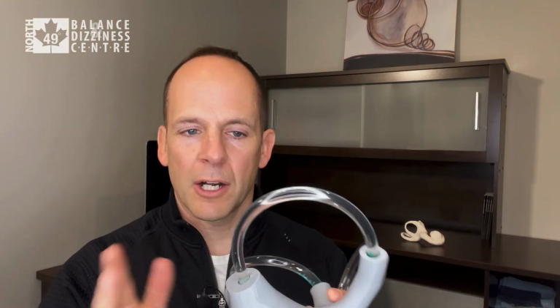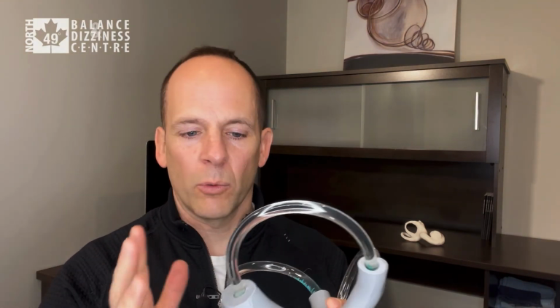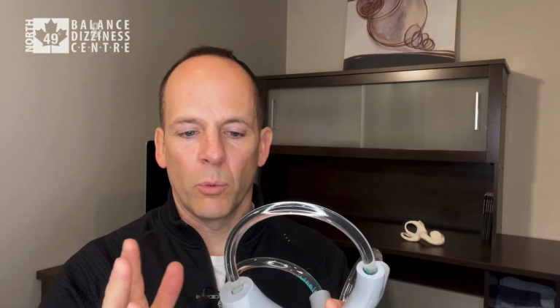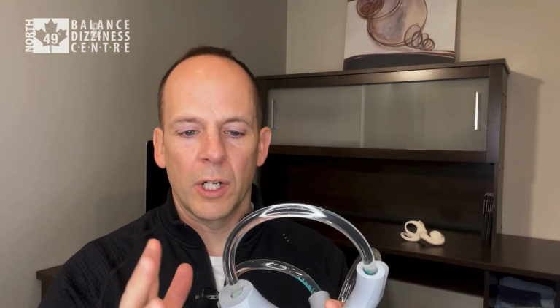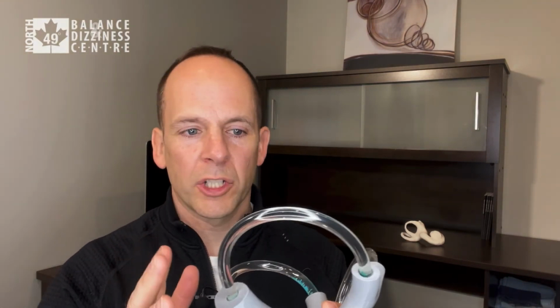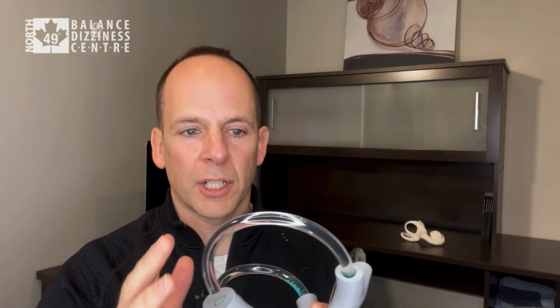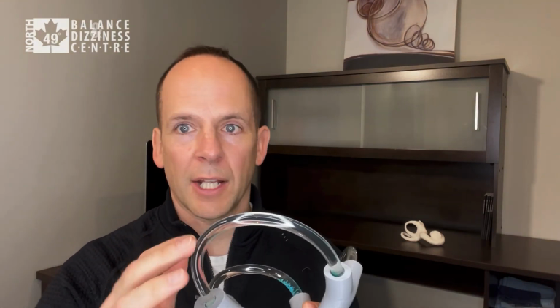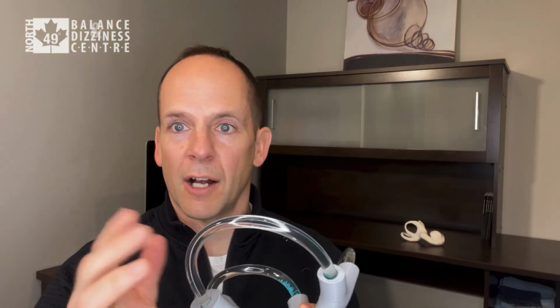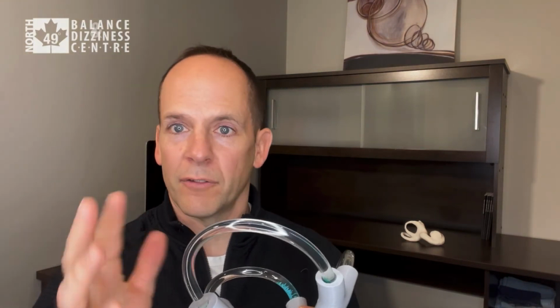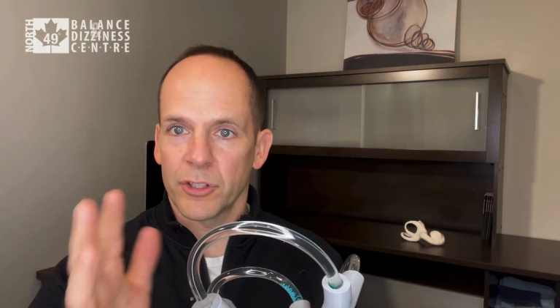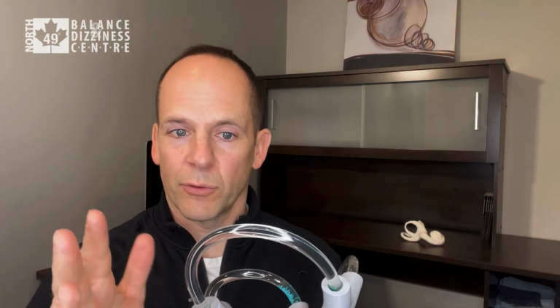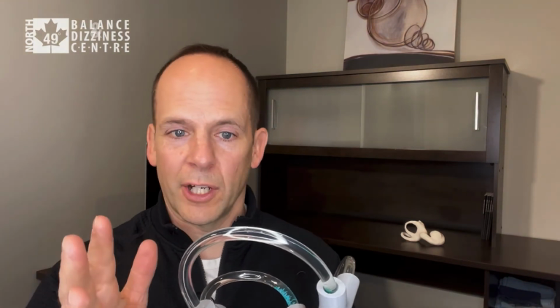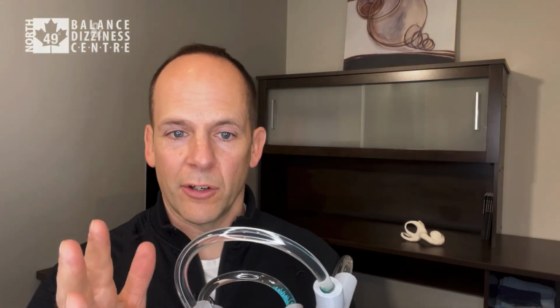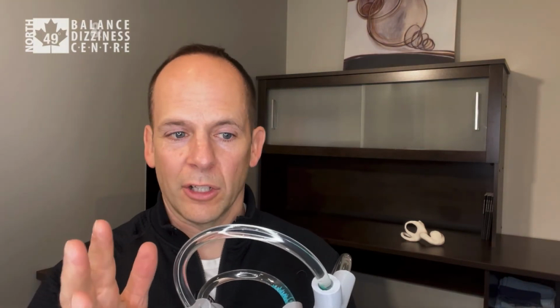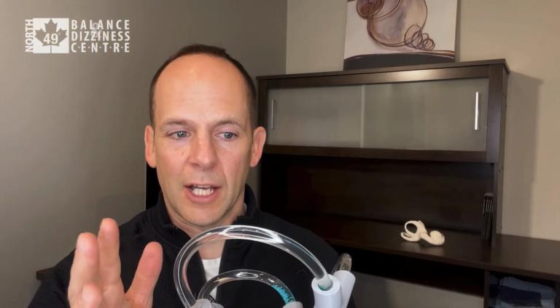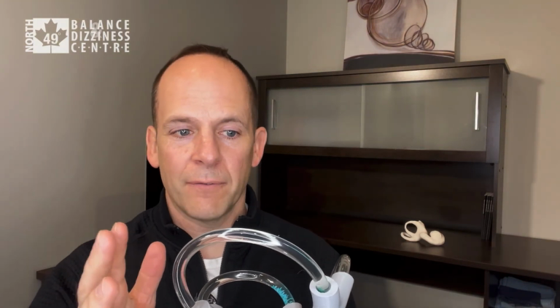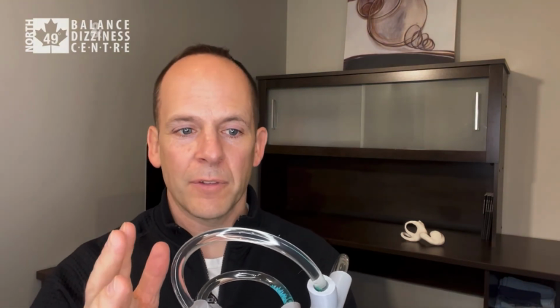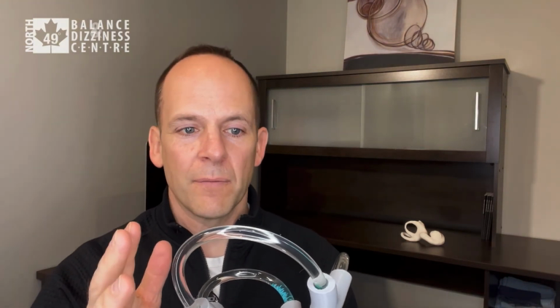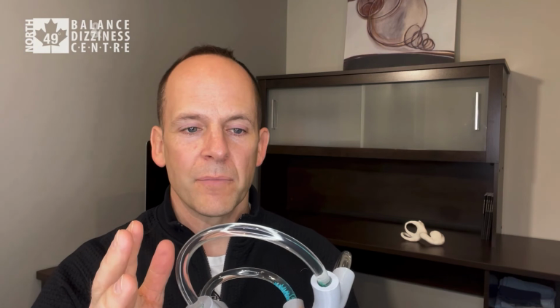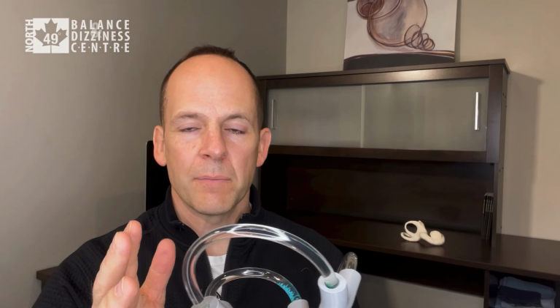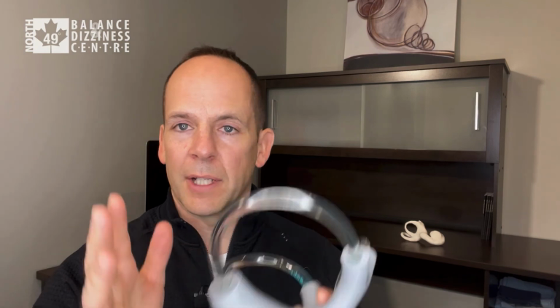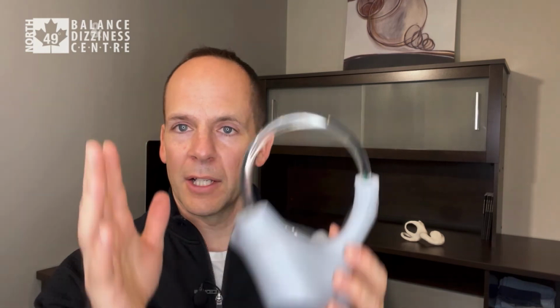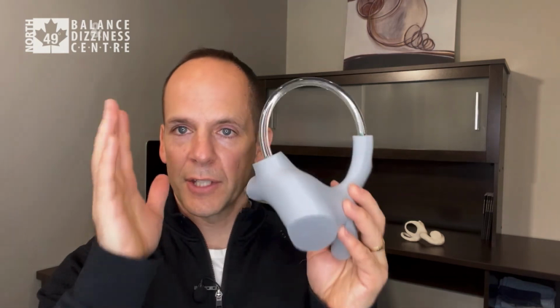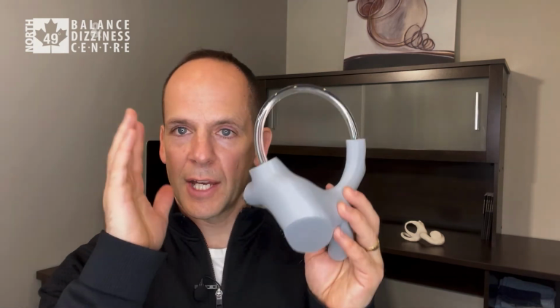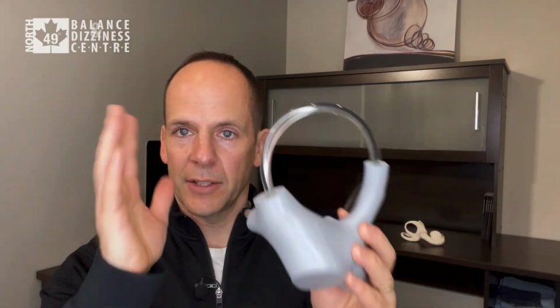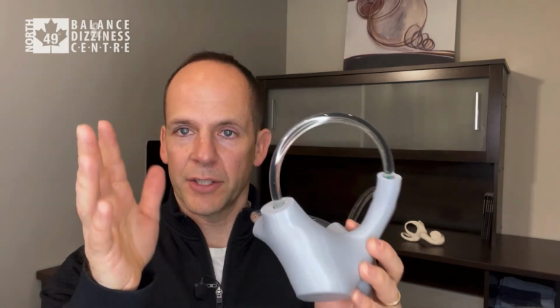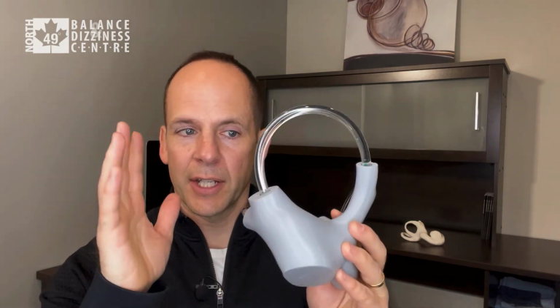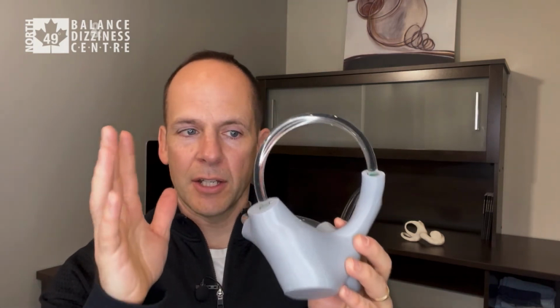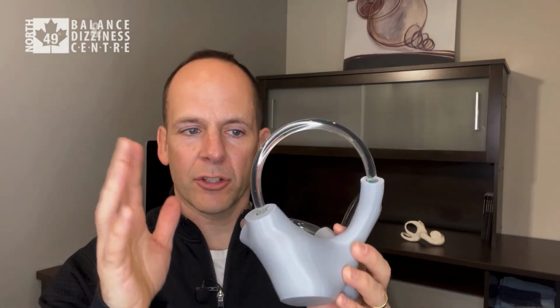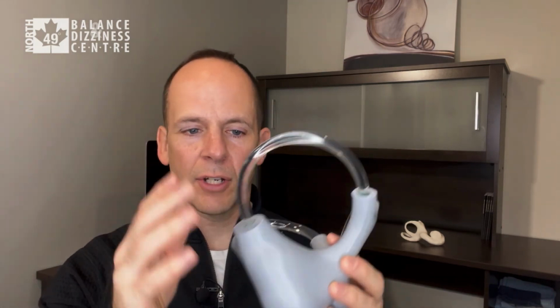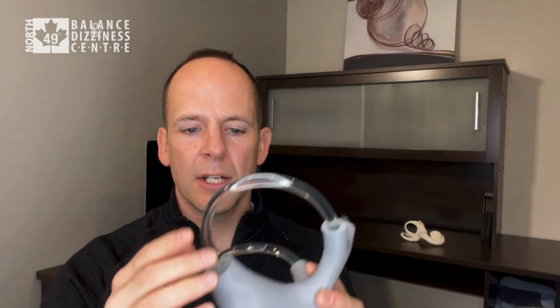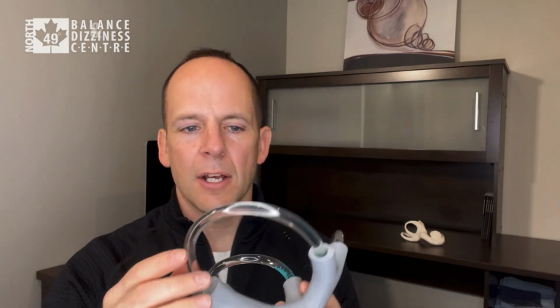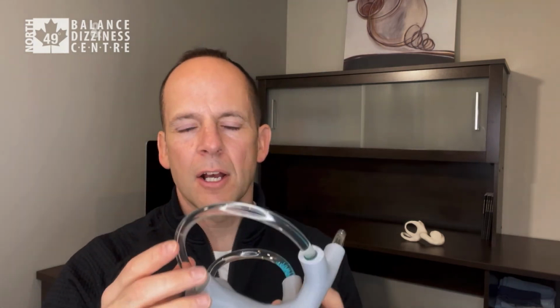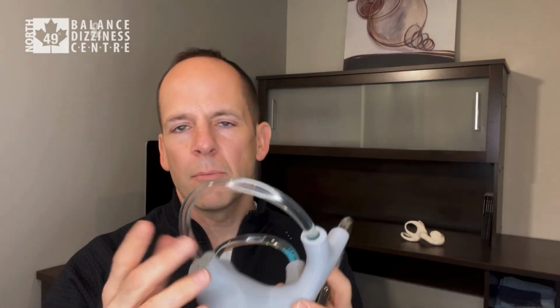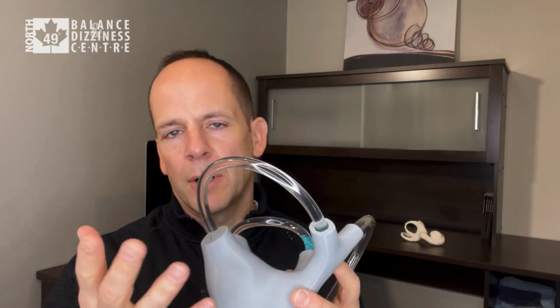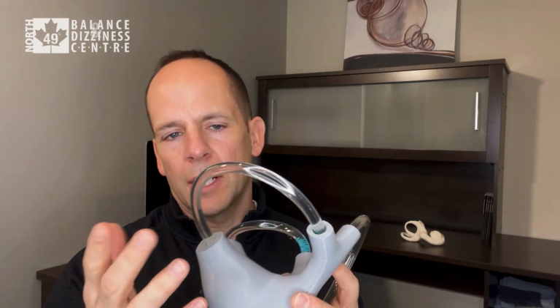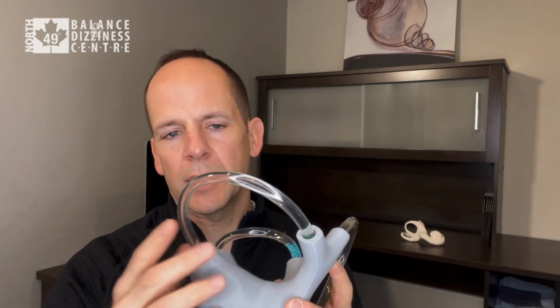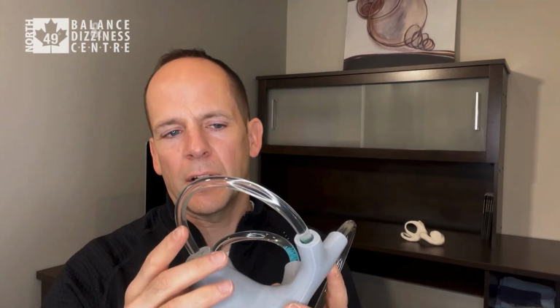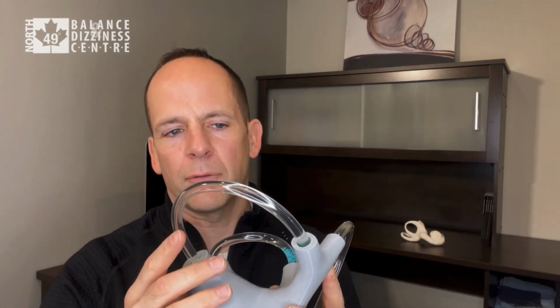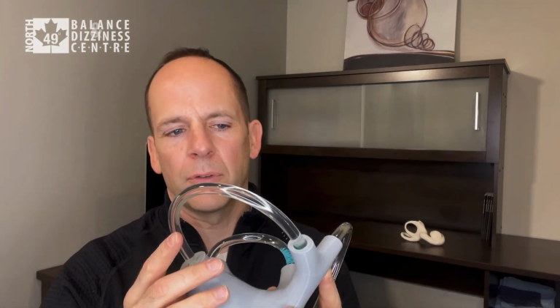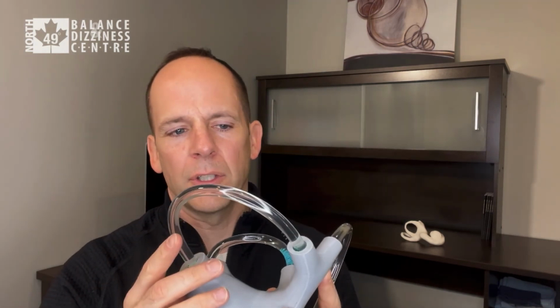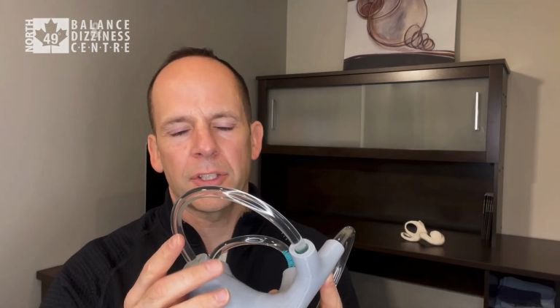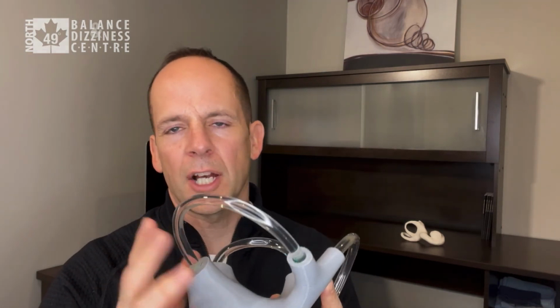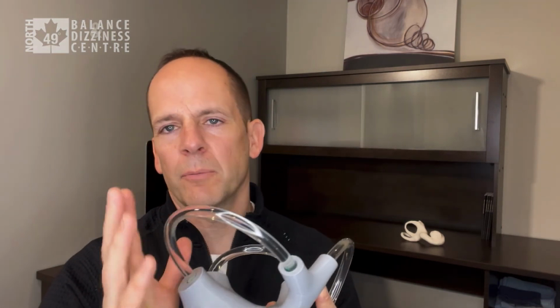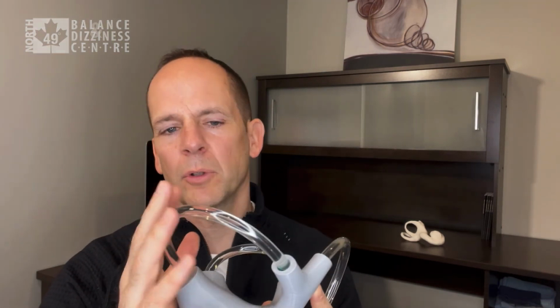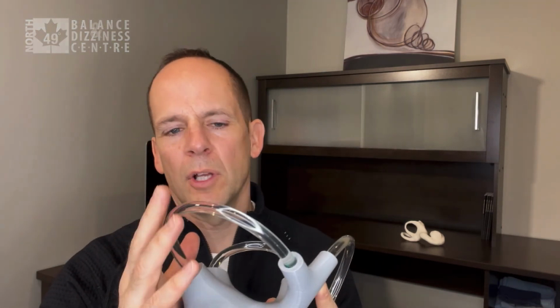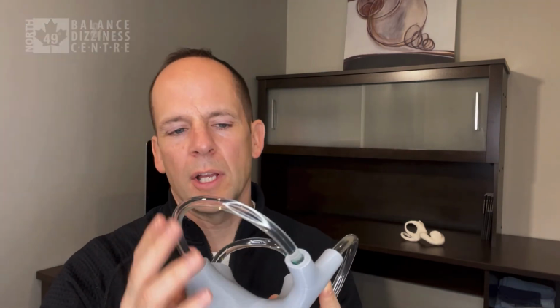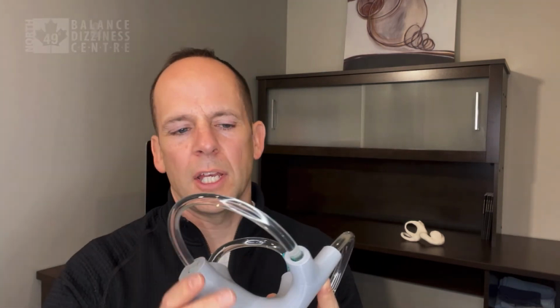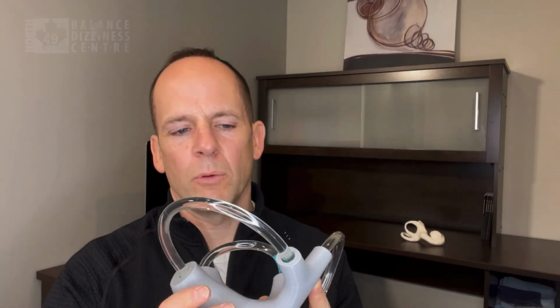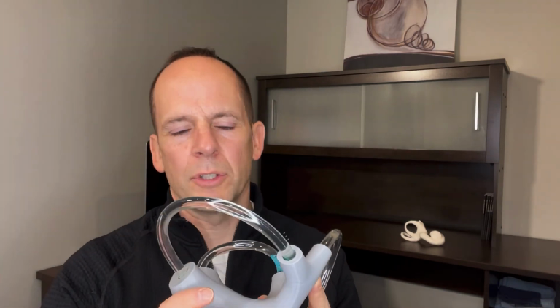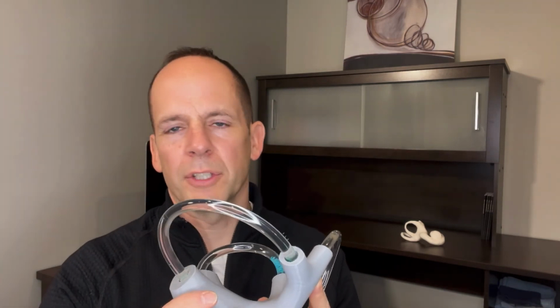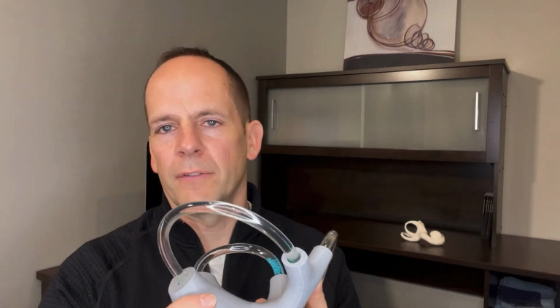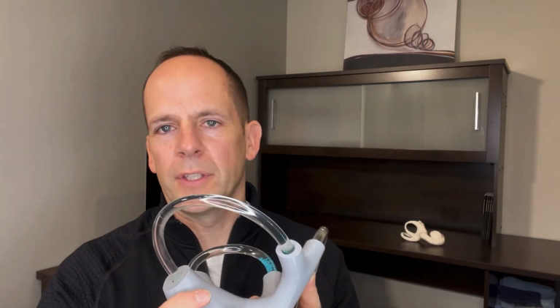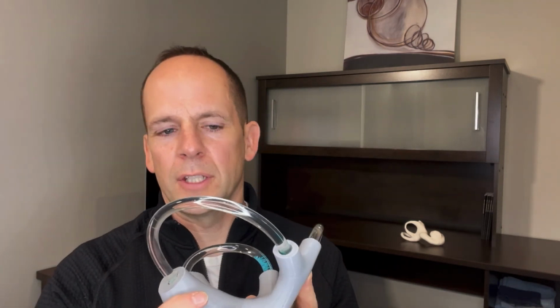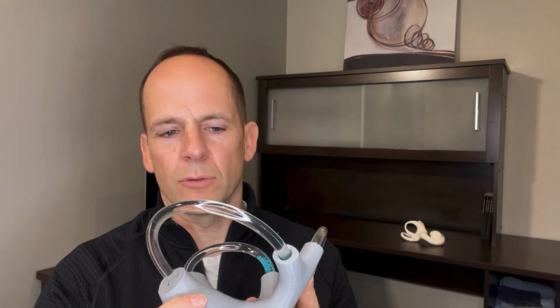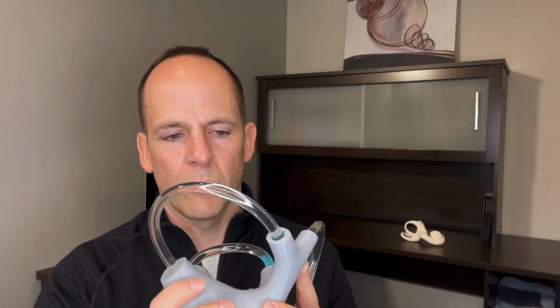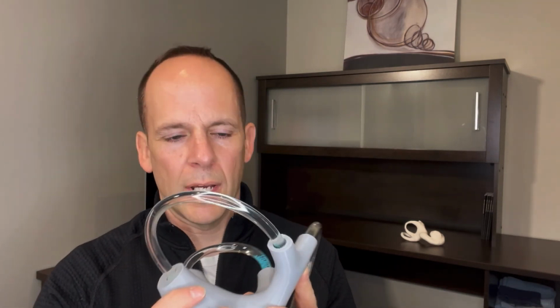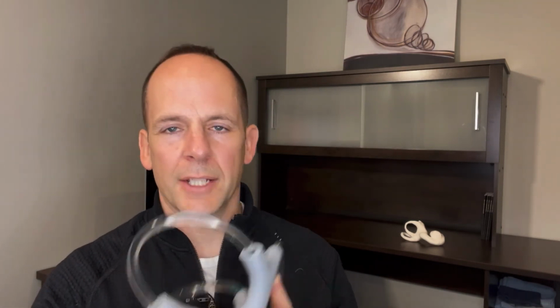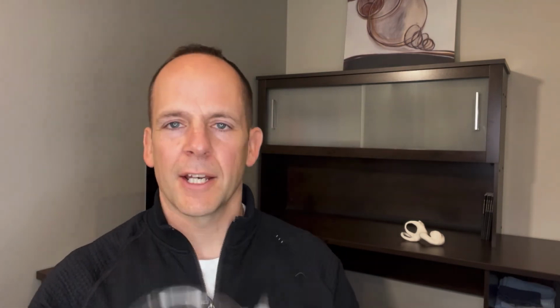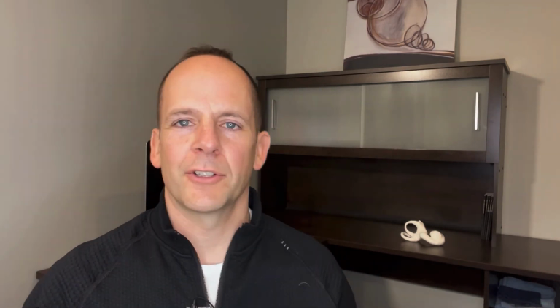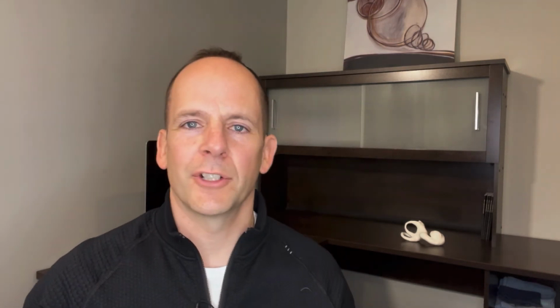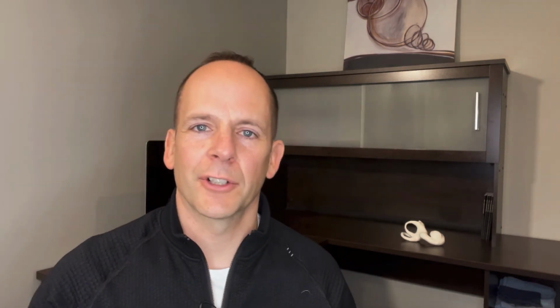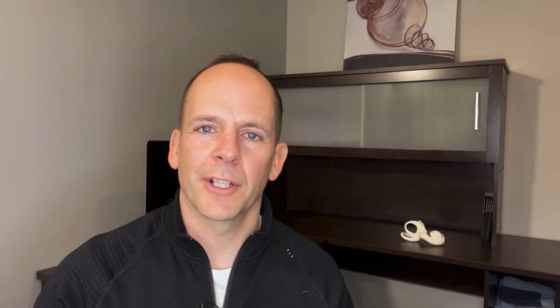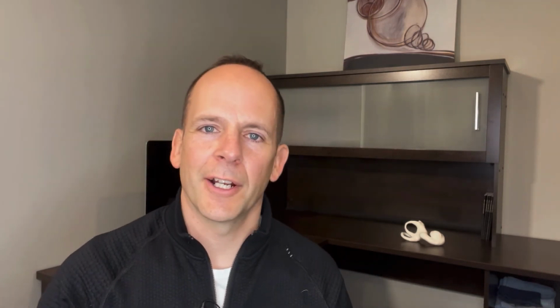It doesn't matter whether it's the right or left canal since the head stays straight throughout the maneuver, but for this sample it was the right anterior canal.